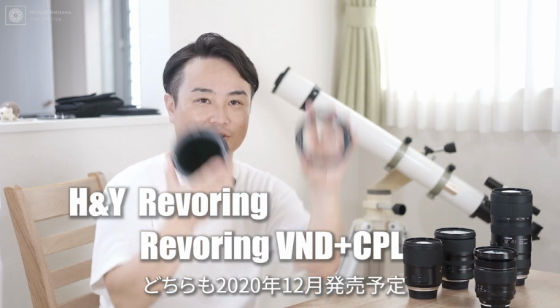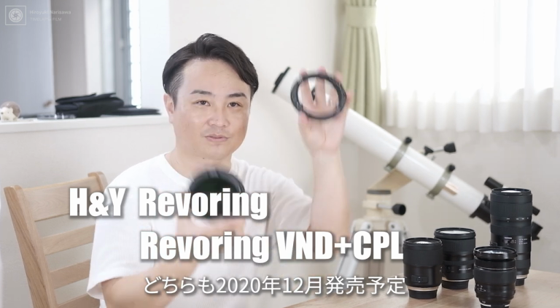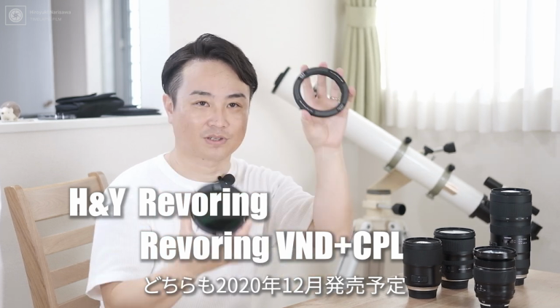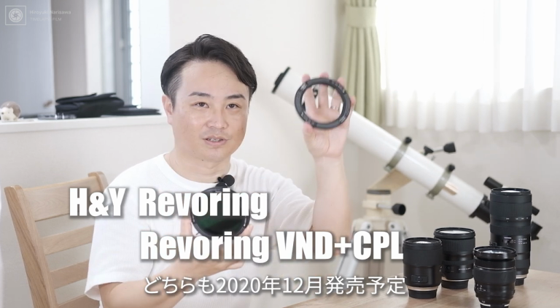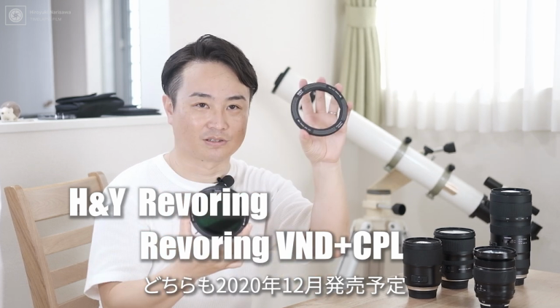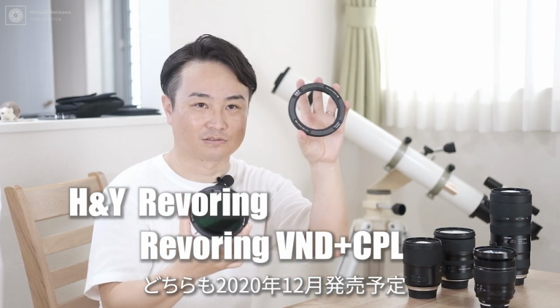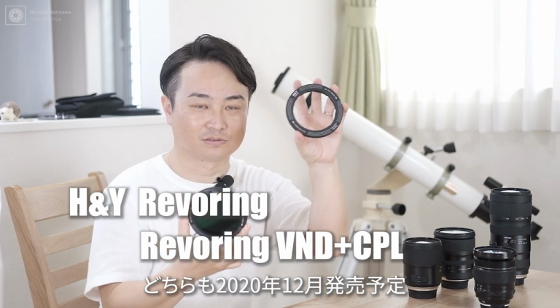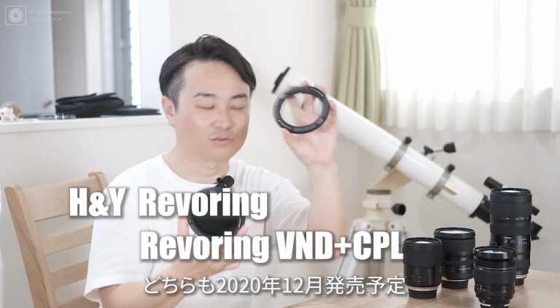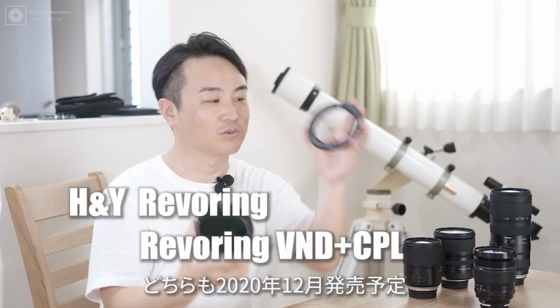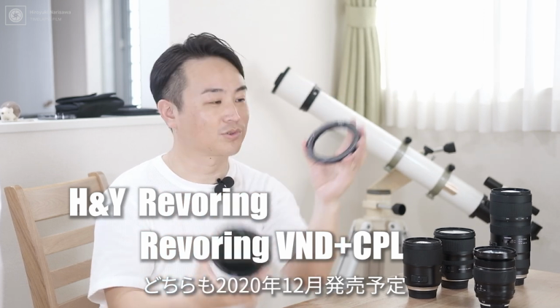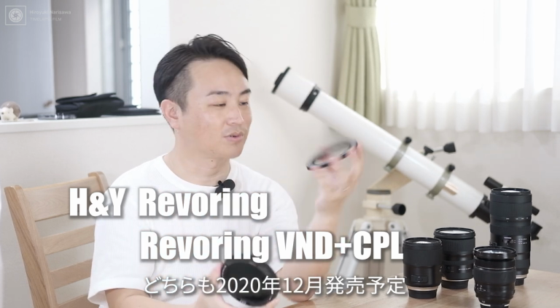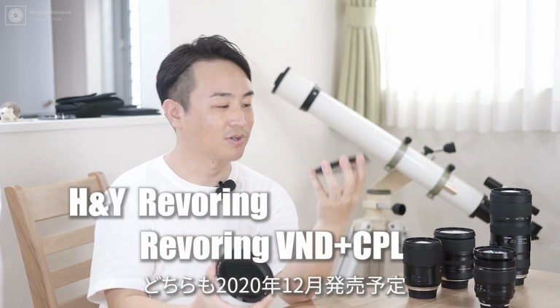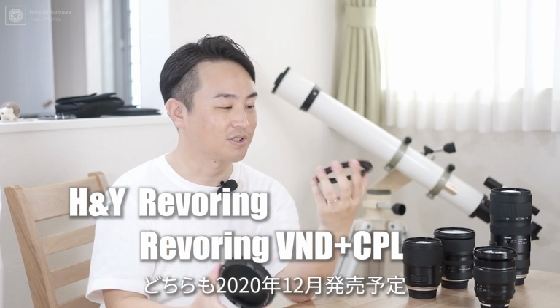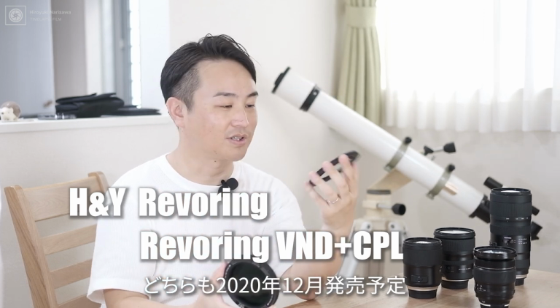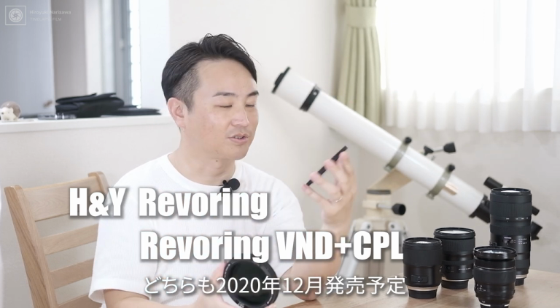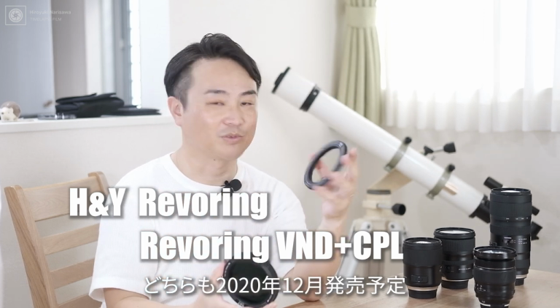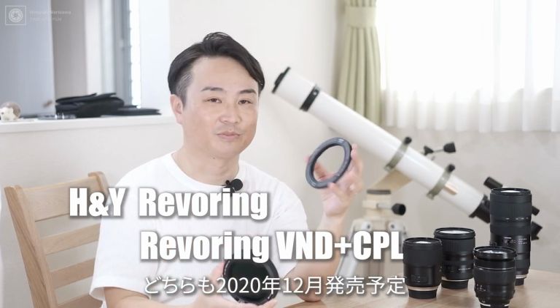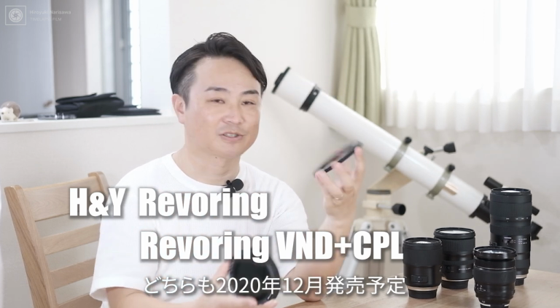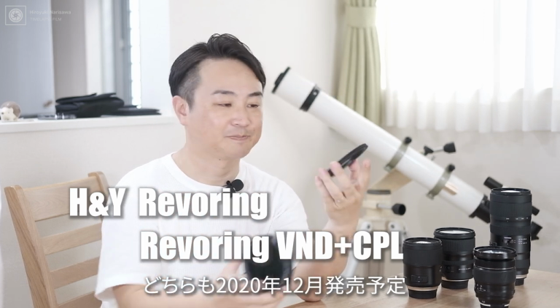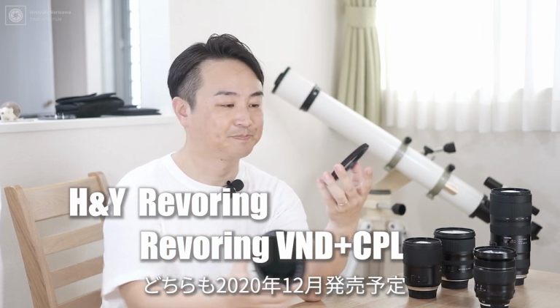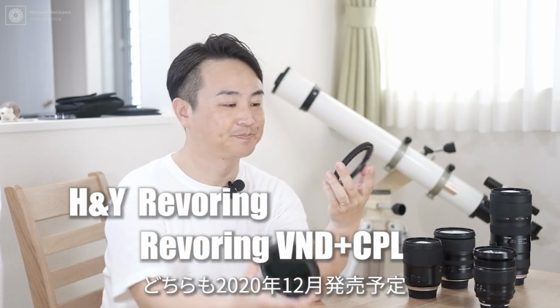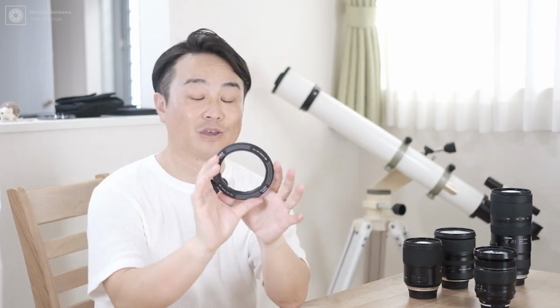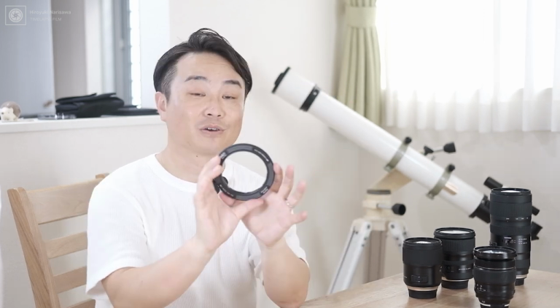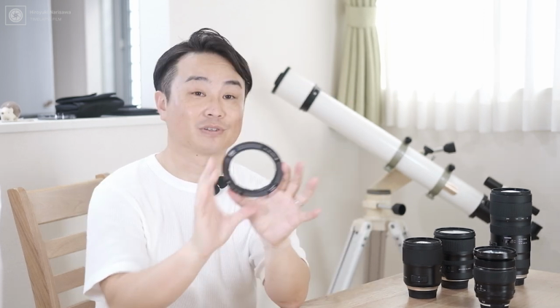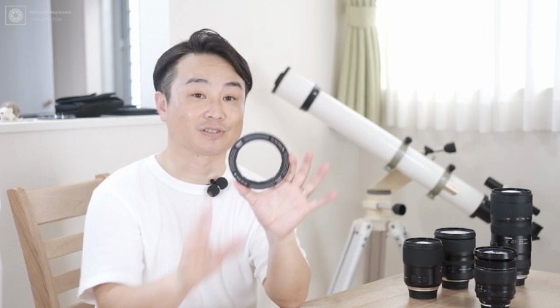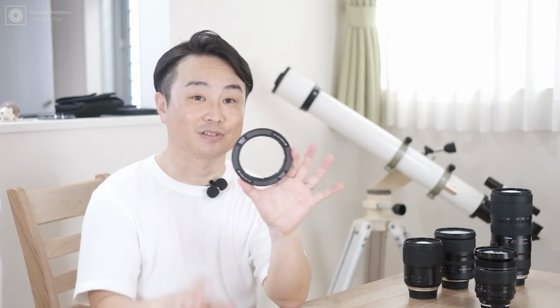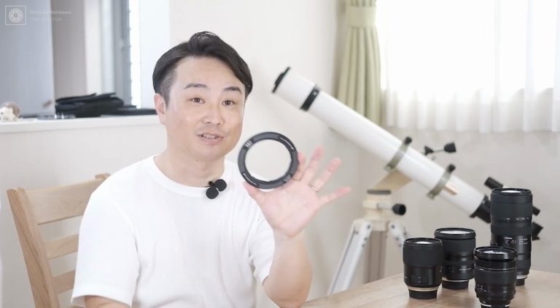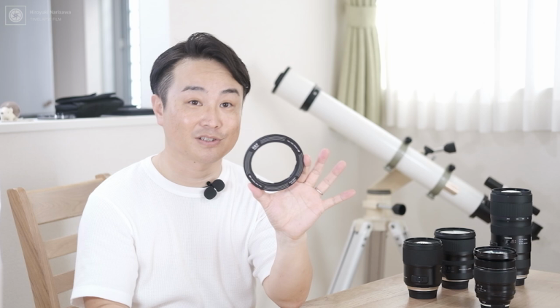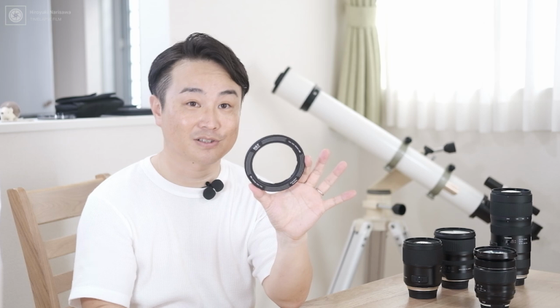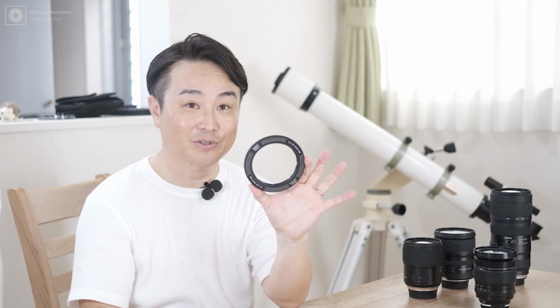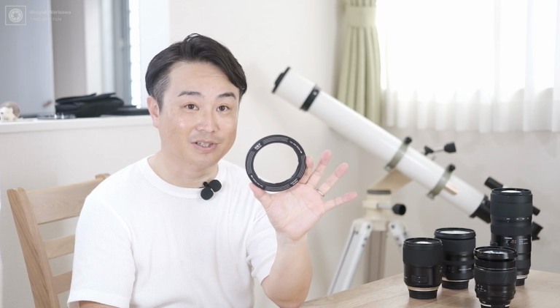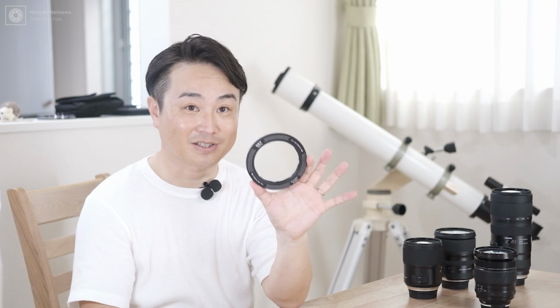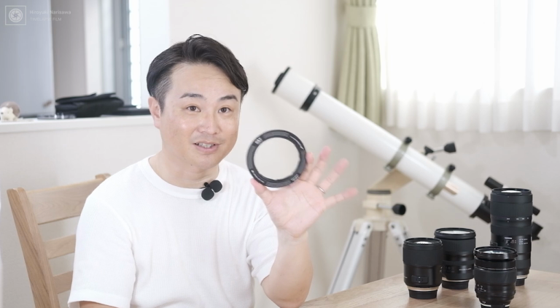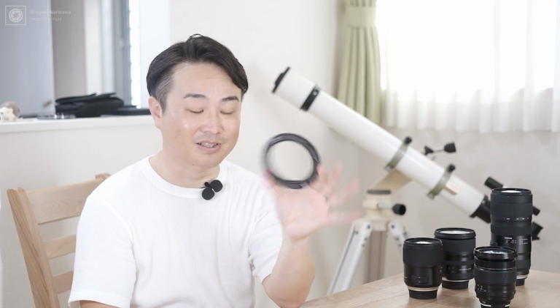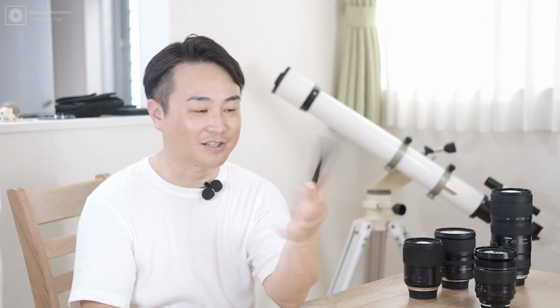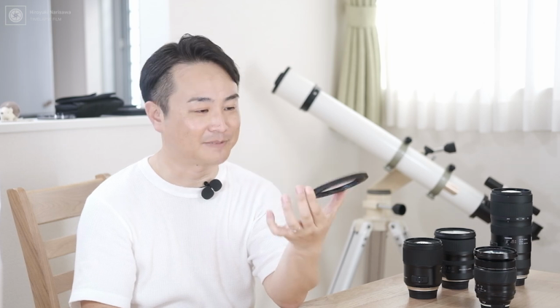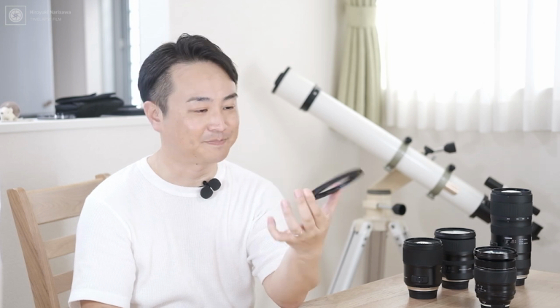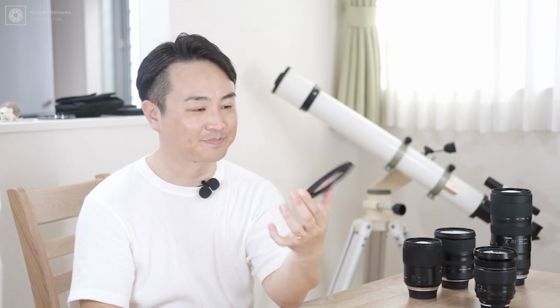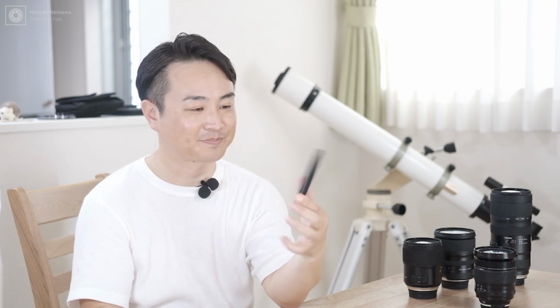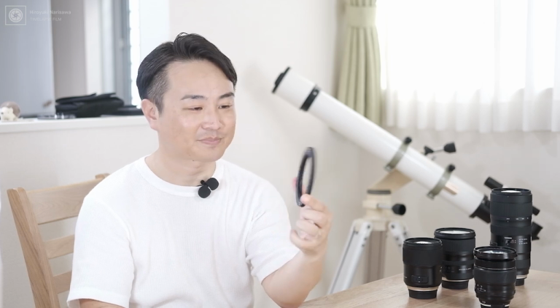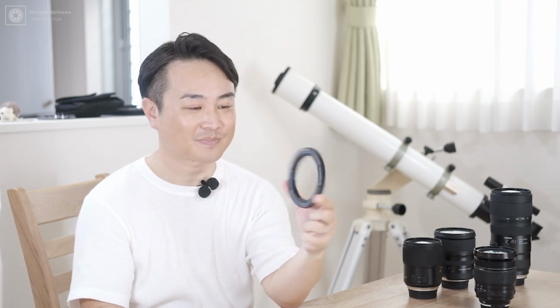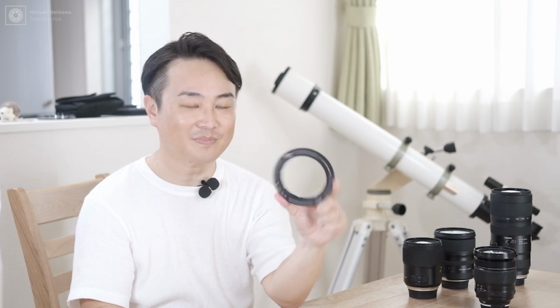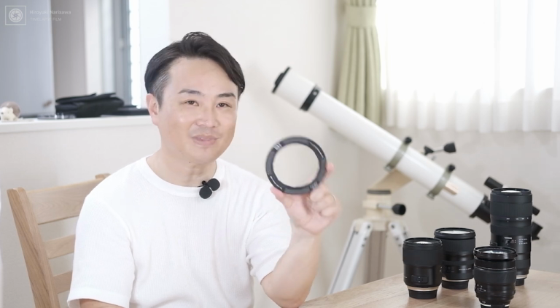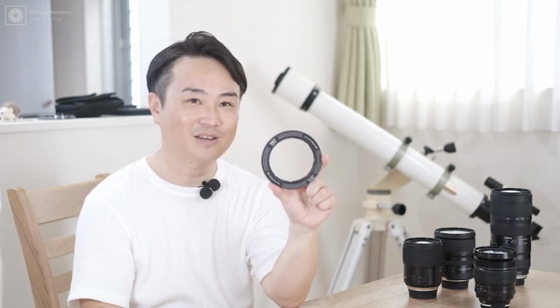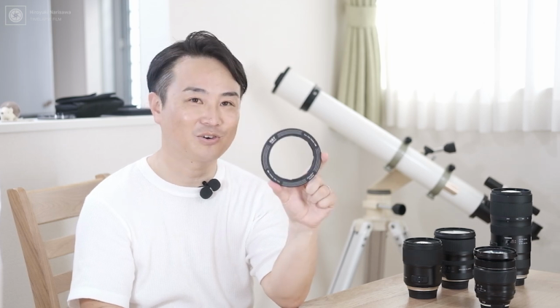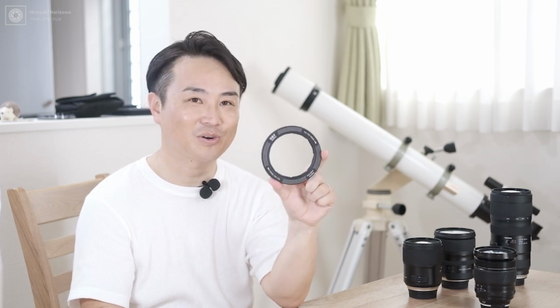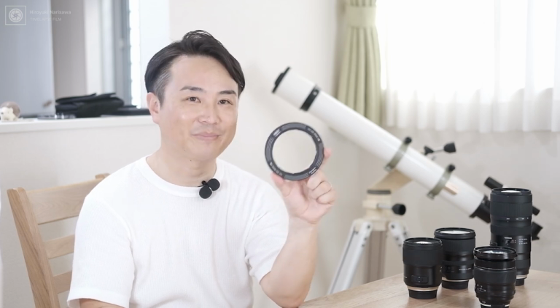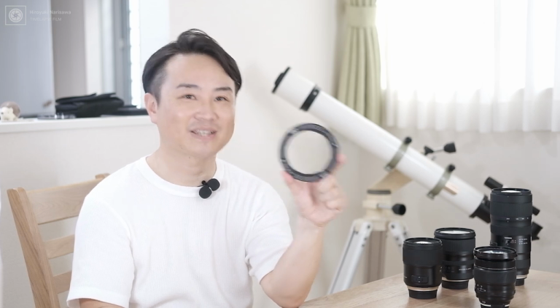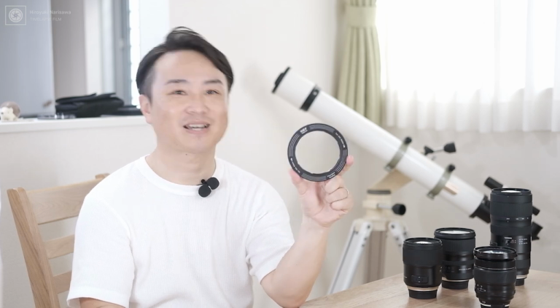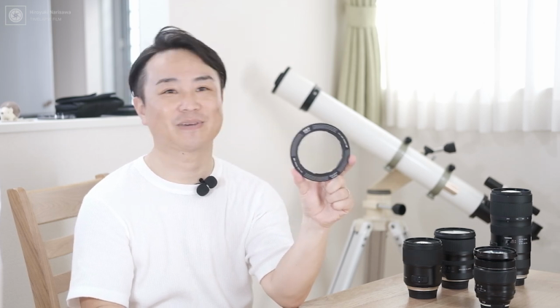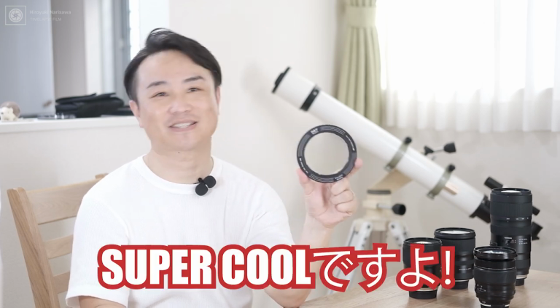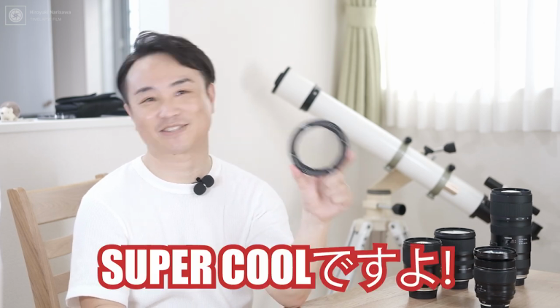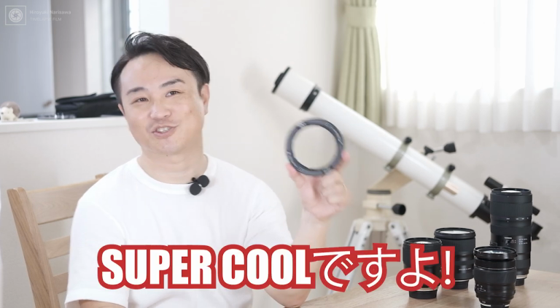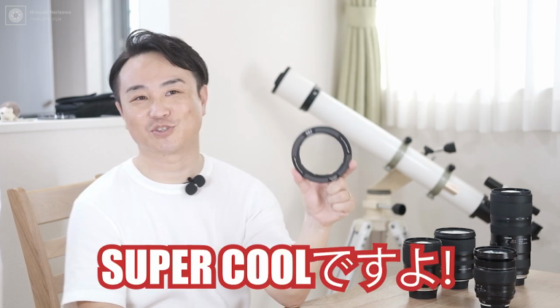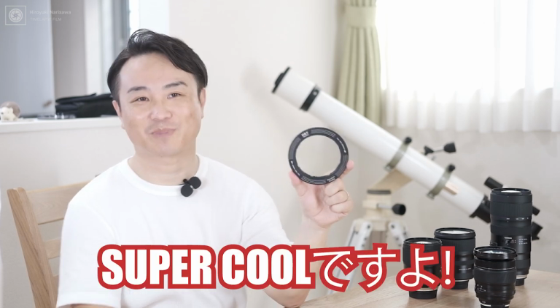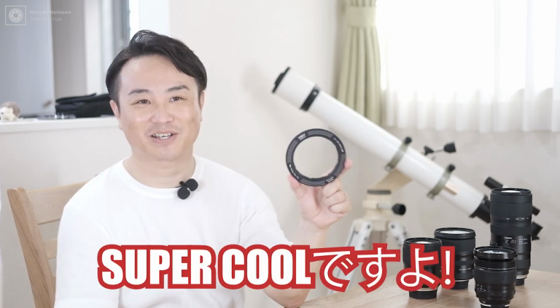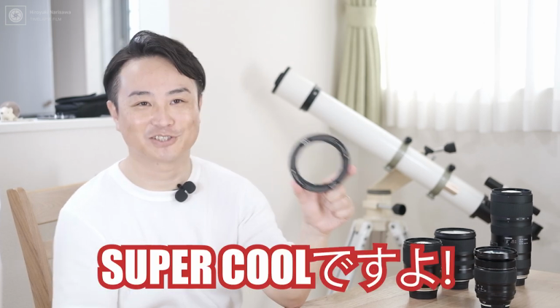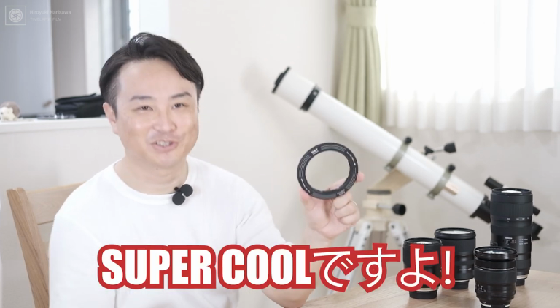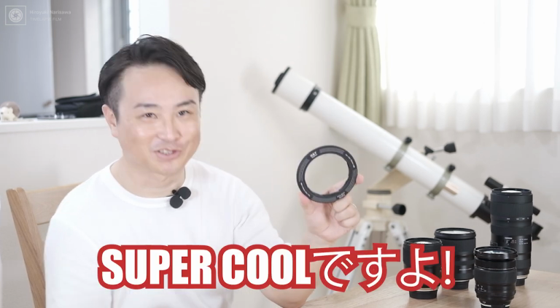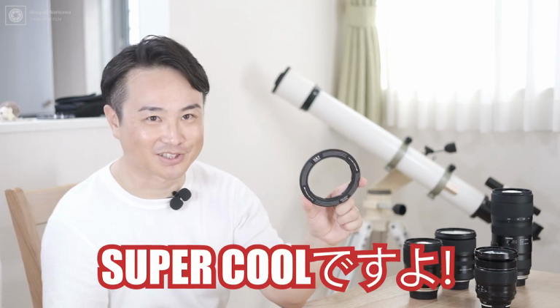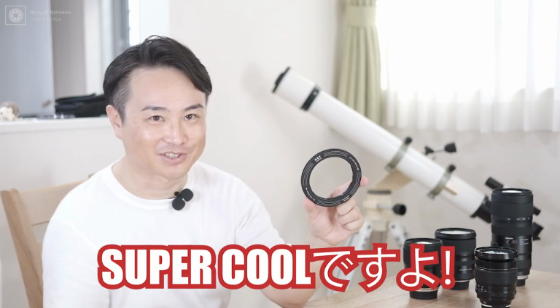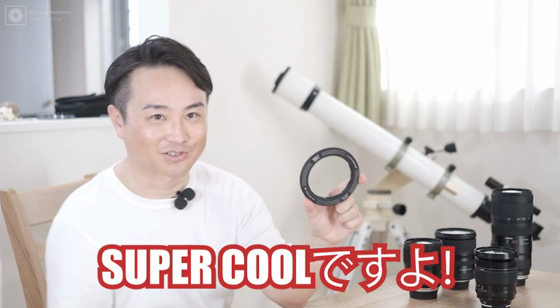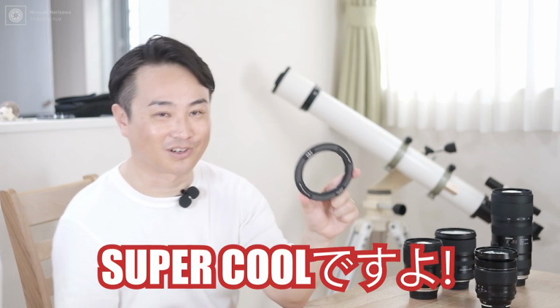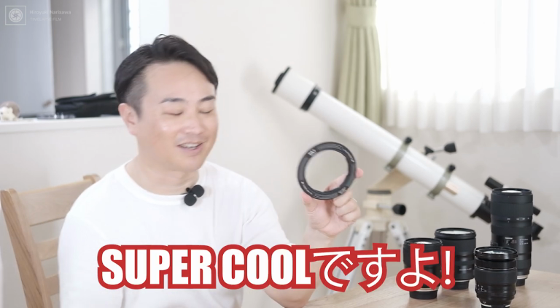今日ご紹介するのはH&Yさんというメーカーからですね、これから発売になる、NDフィルターとPLフィルターが一体化されたレボリングVNDプラスCPLというフィルターとアダプタリングをご紹介したいと思います。これ、すごい画期的で、めちゃめちゃスーパークールですよ。